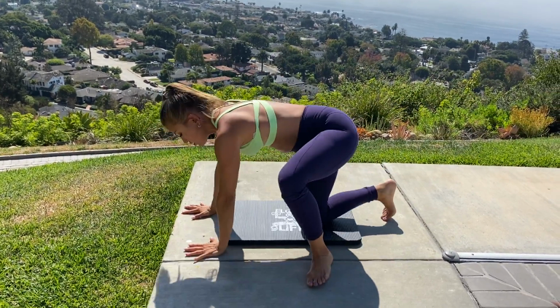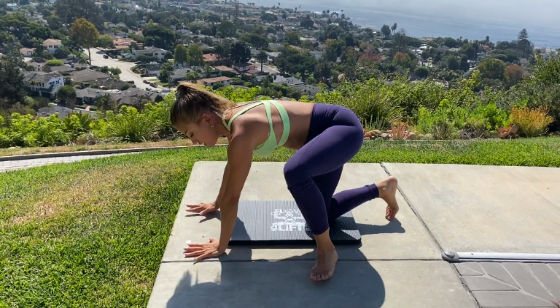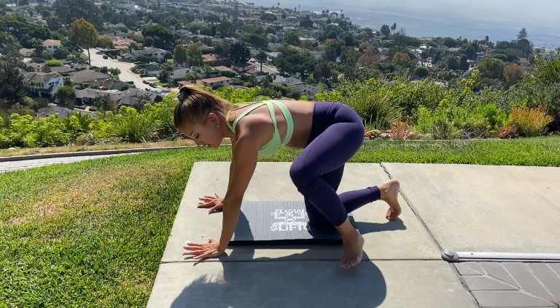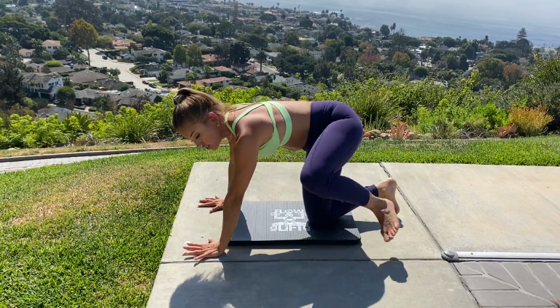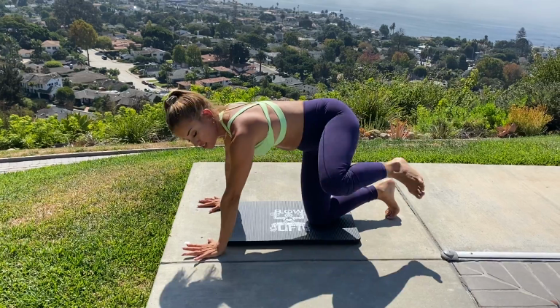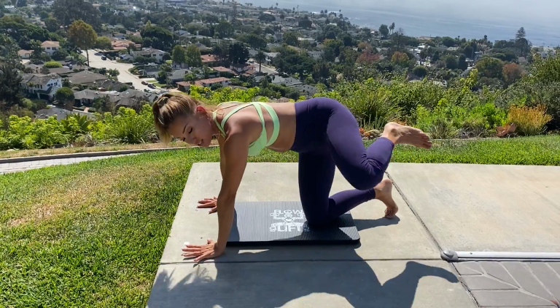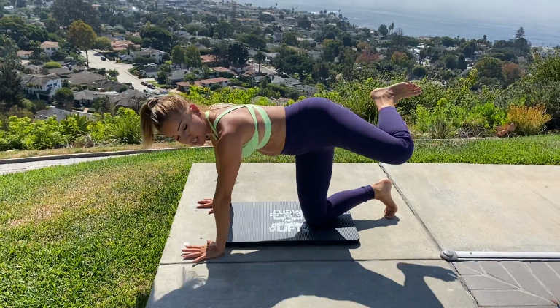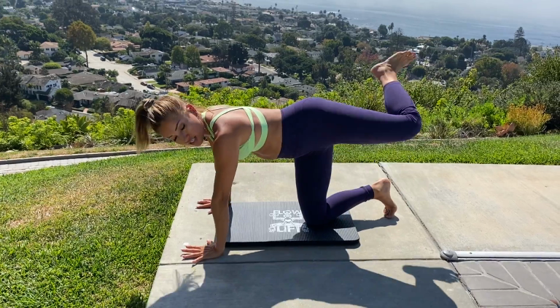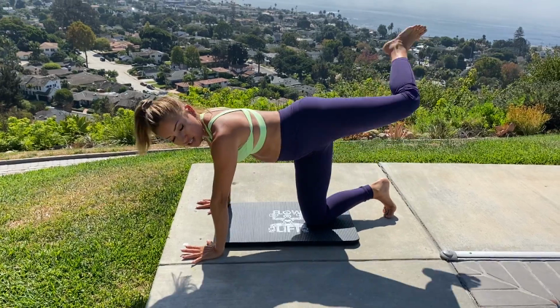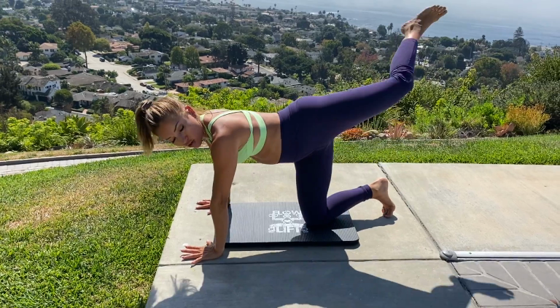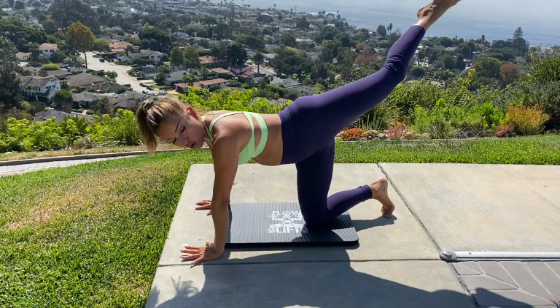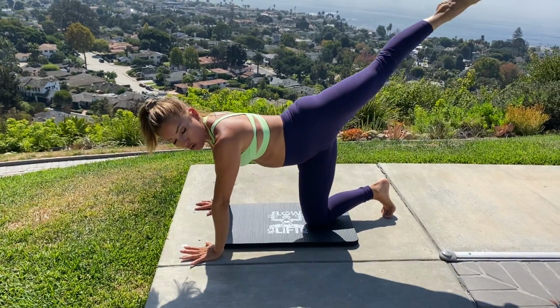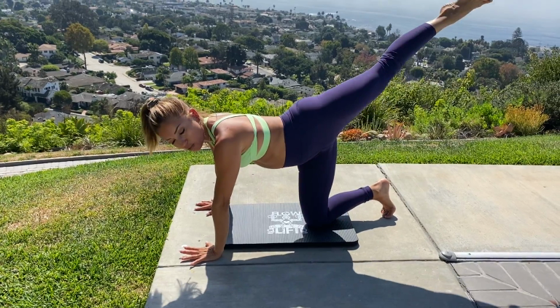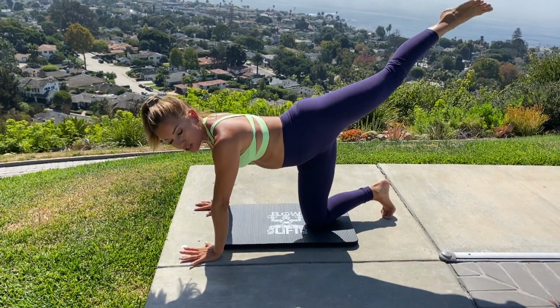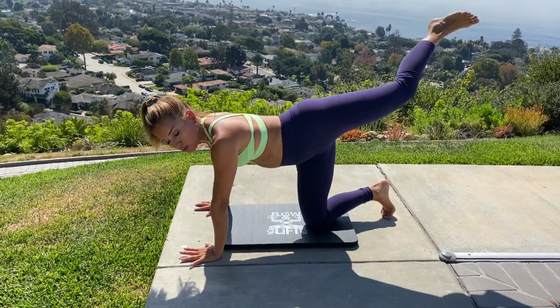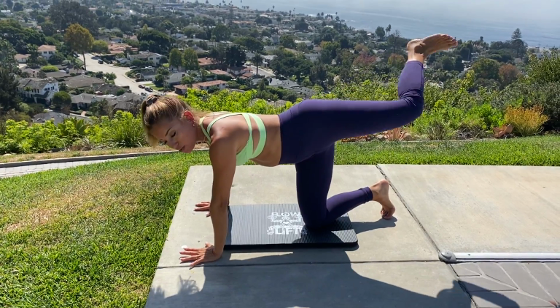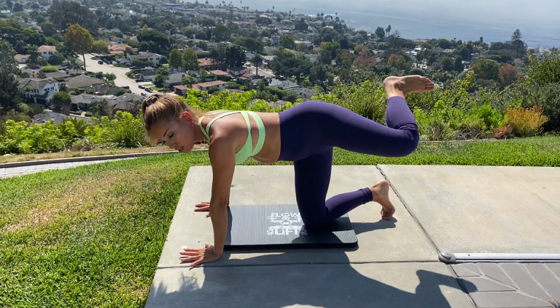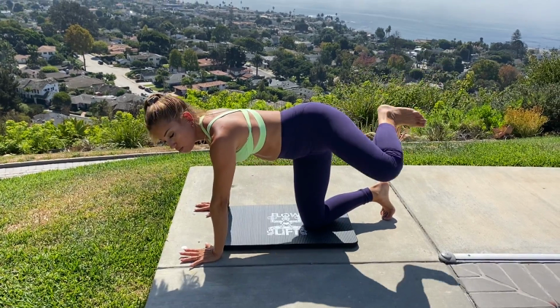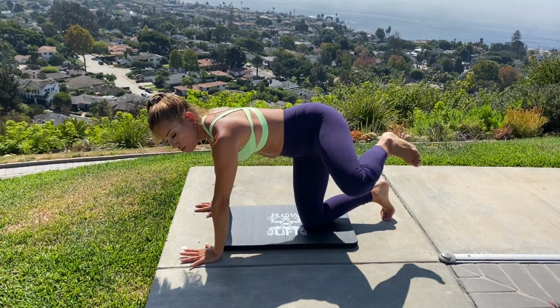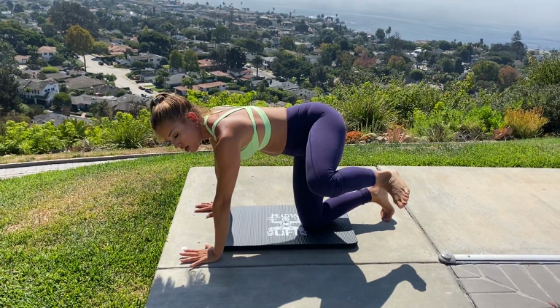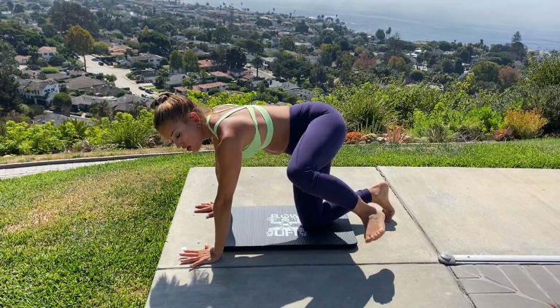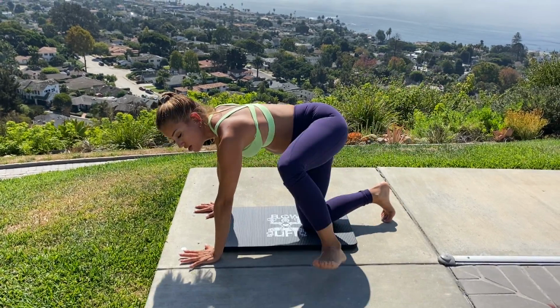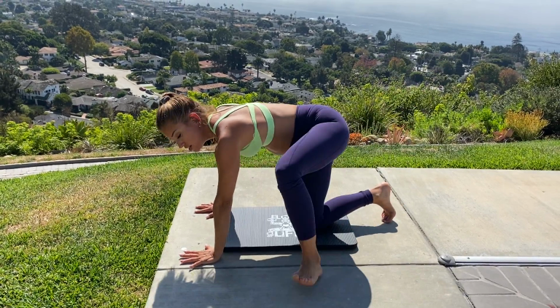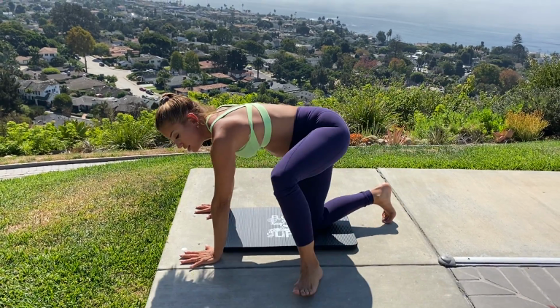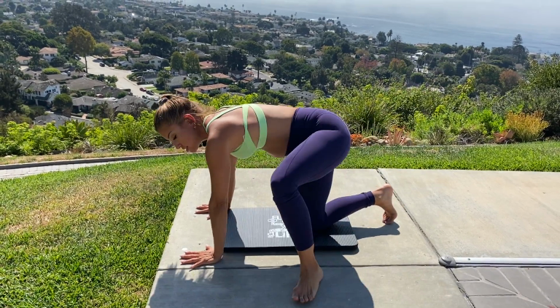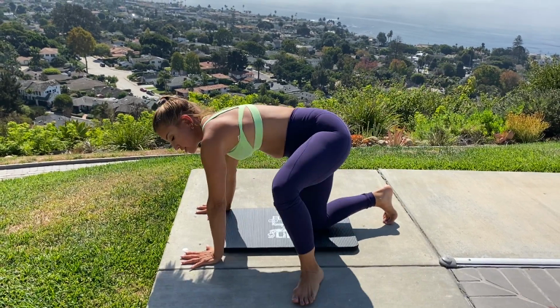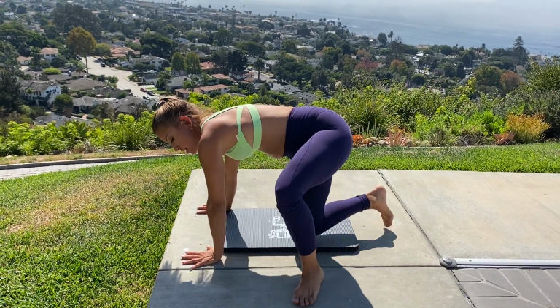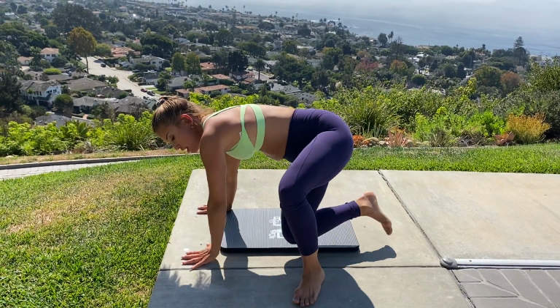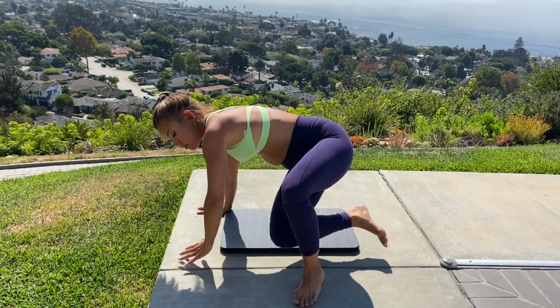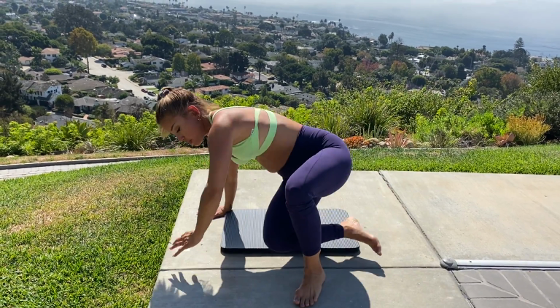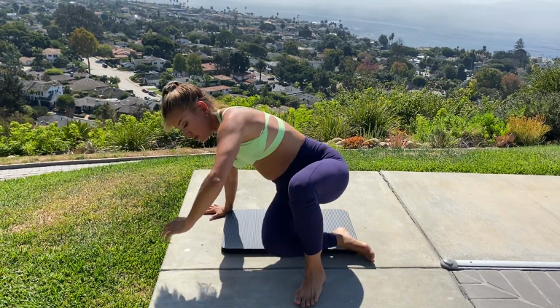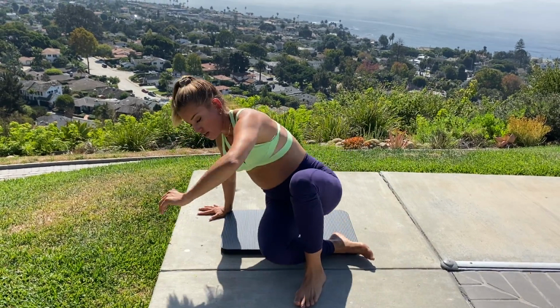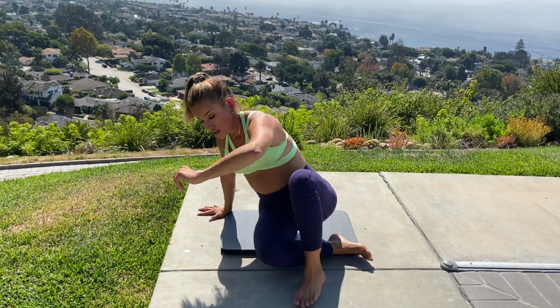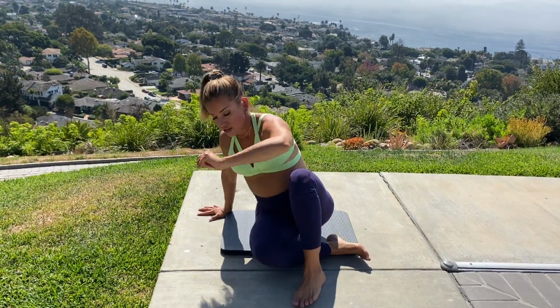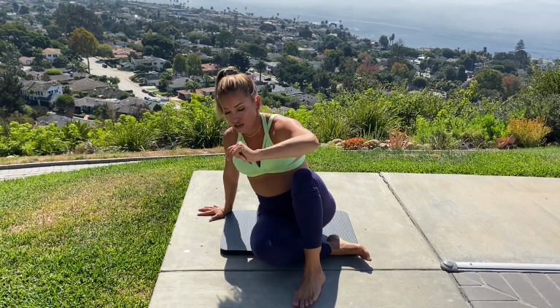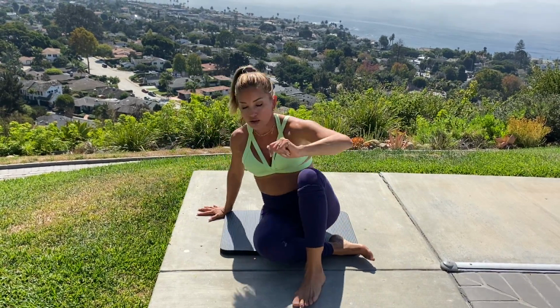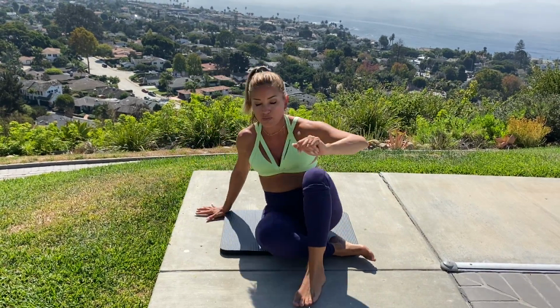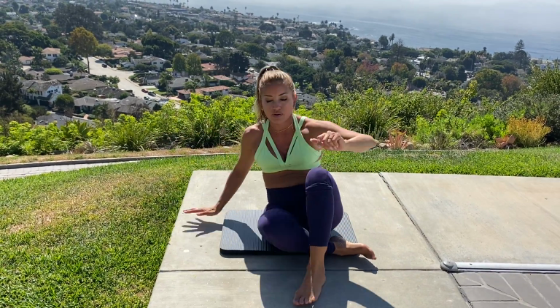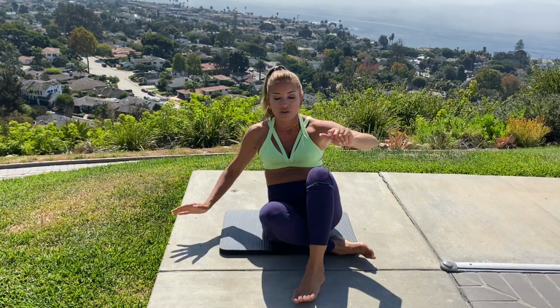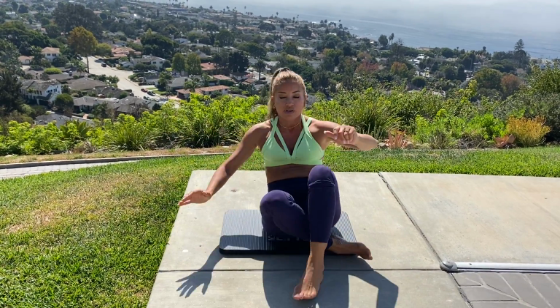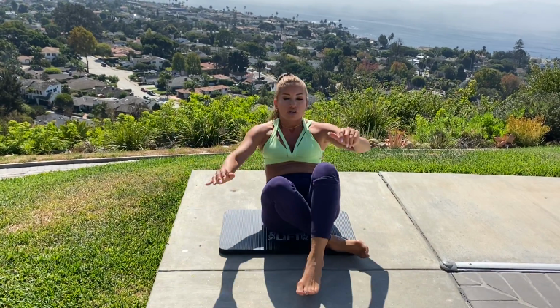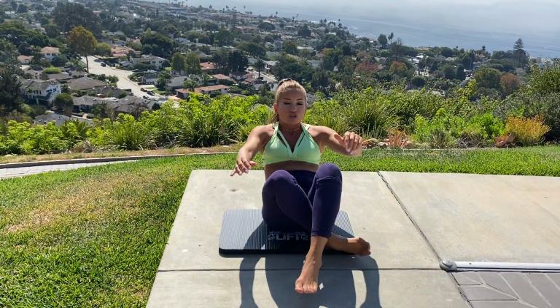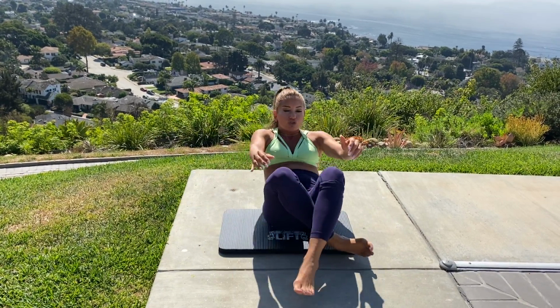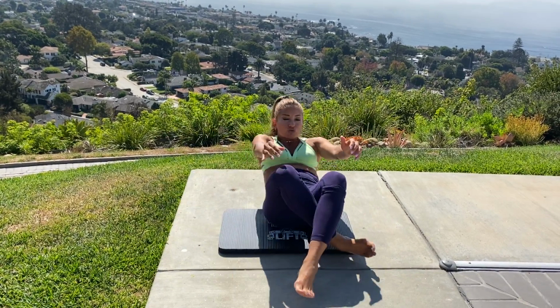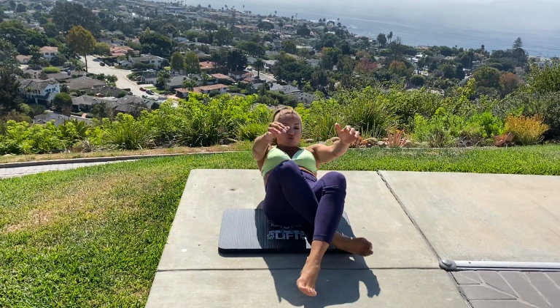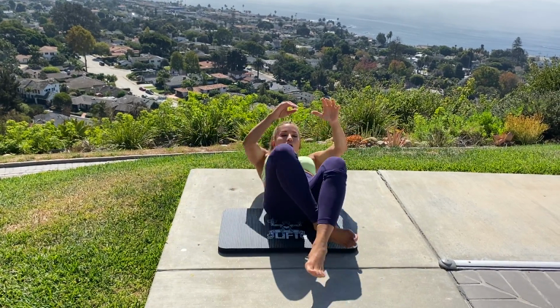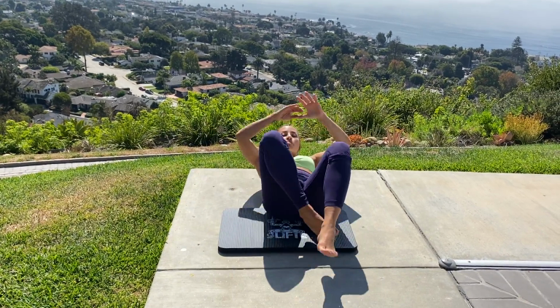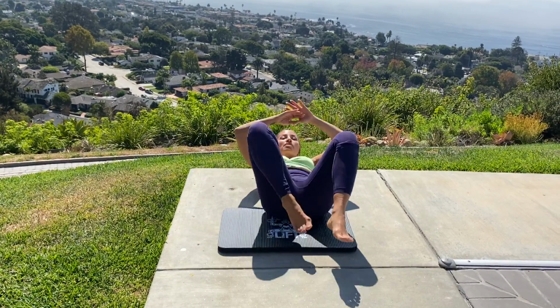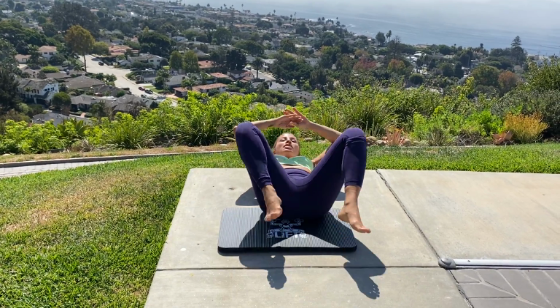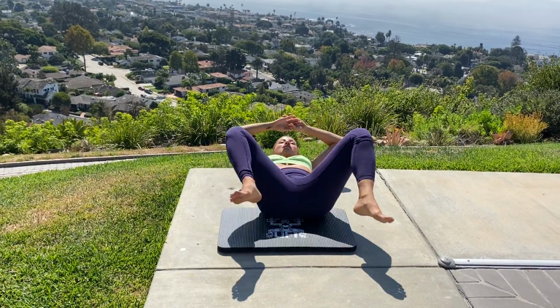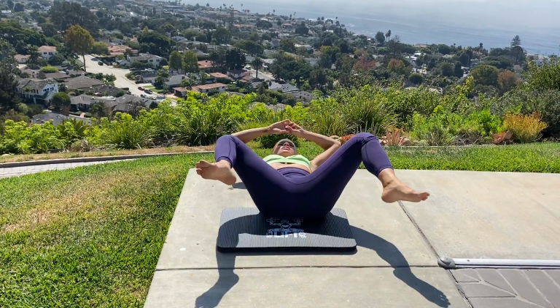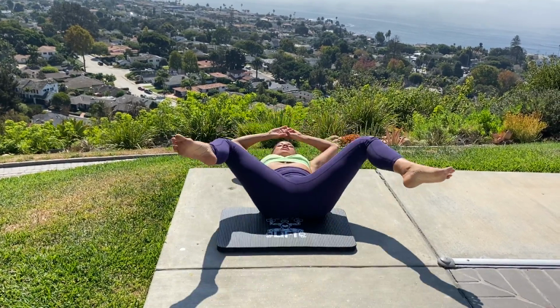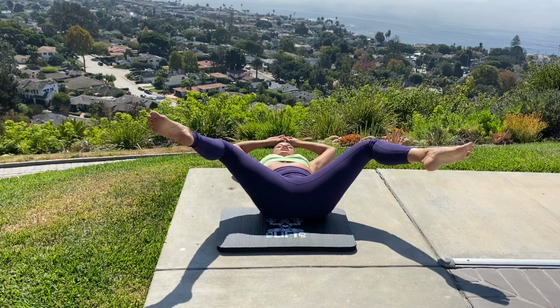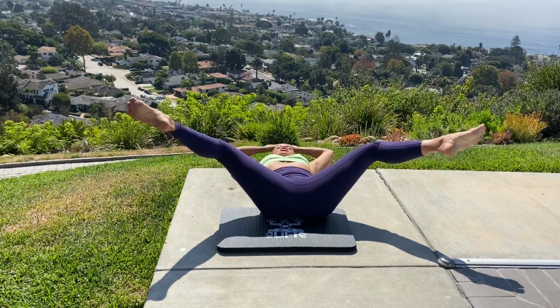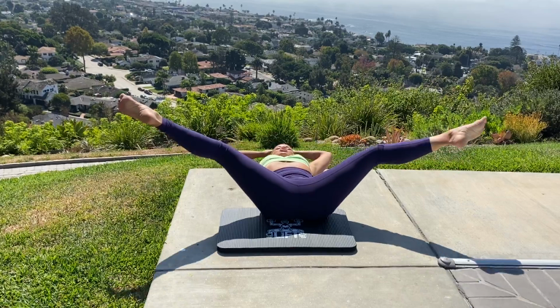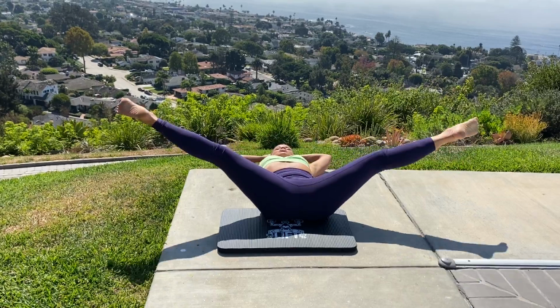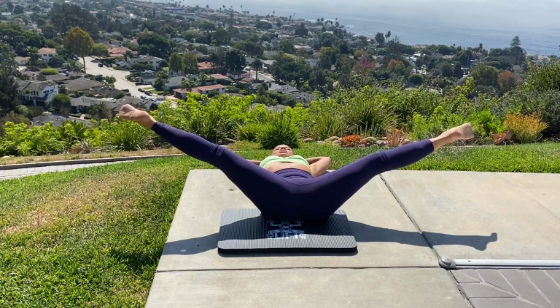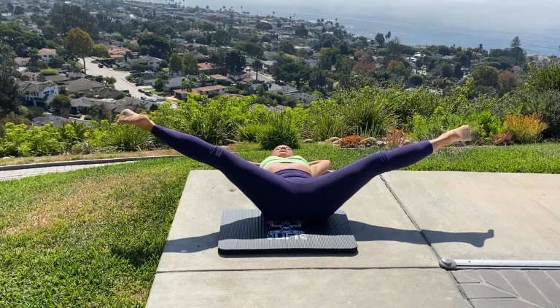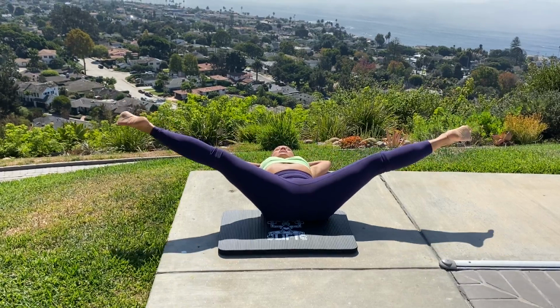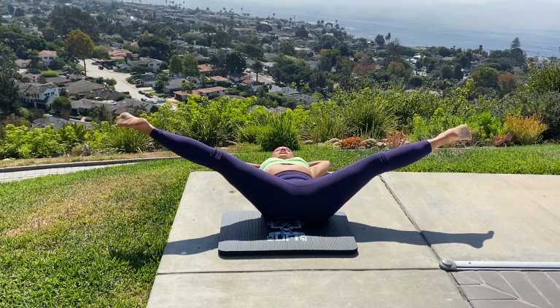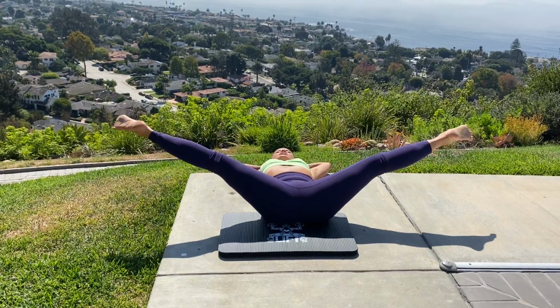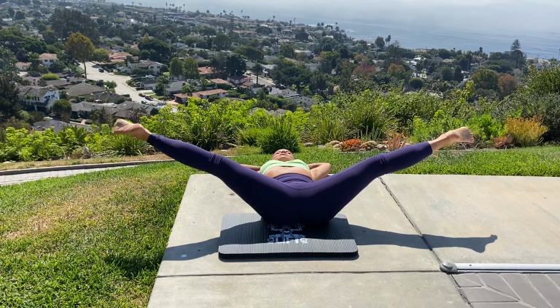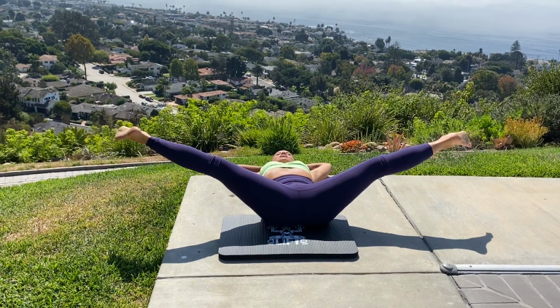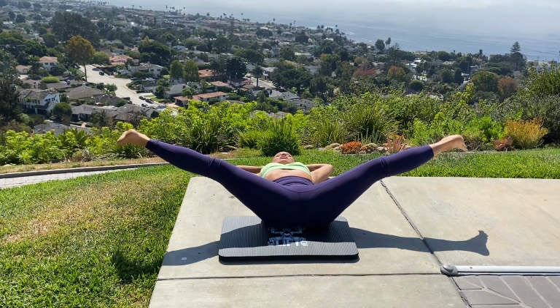Hands and knees, open hip kickback, step, hip, drop back — that's the sequence. Let's run through it again: hands and knees, open hip kickback, step, hip, drop back.